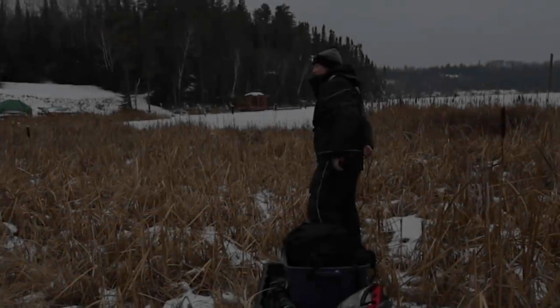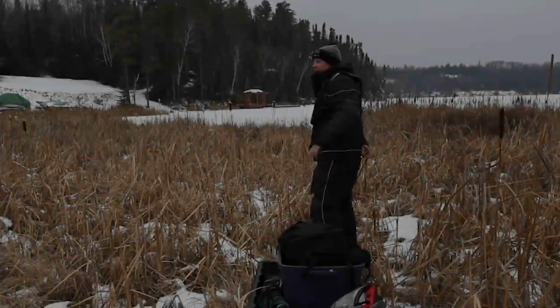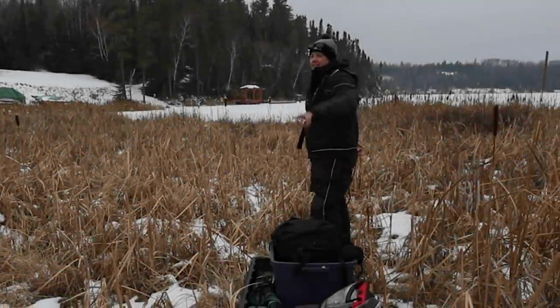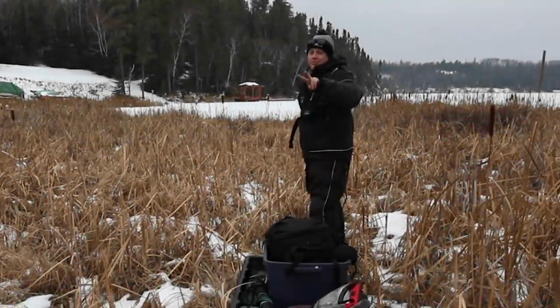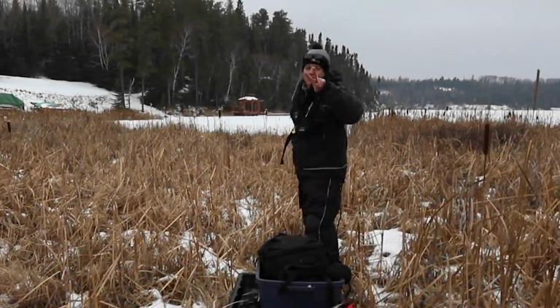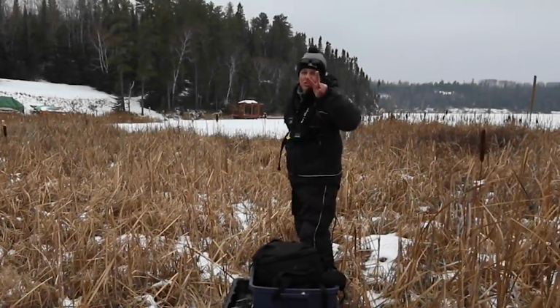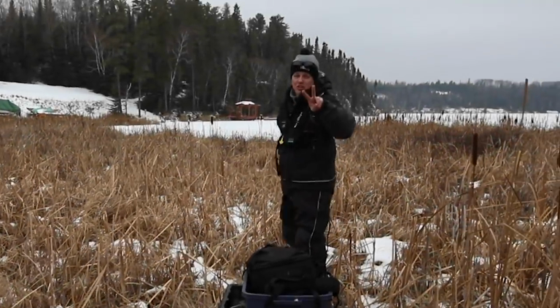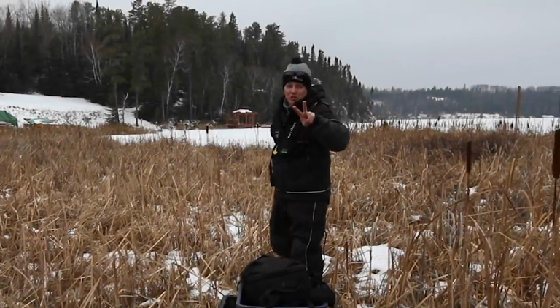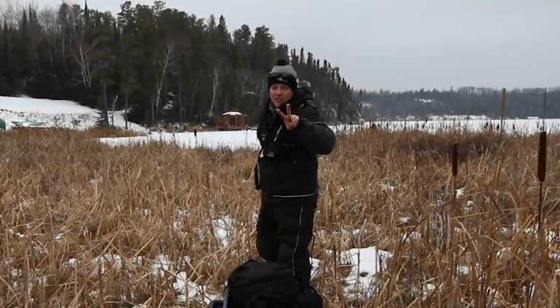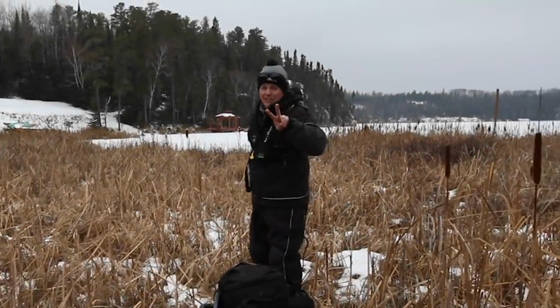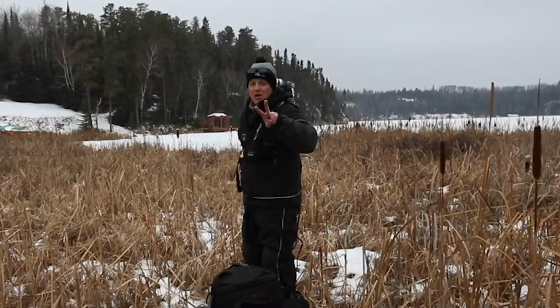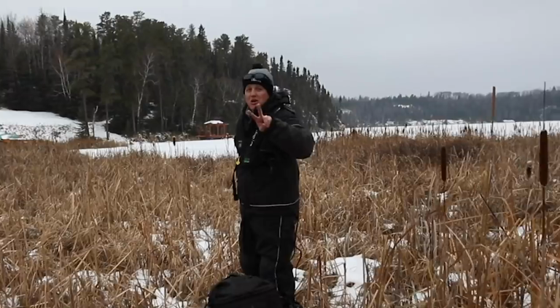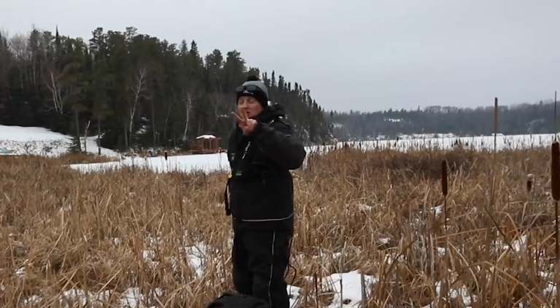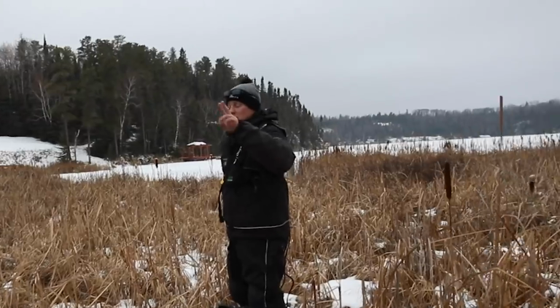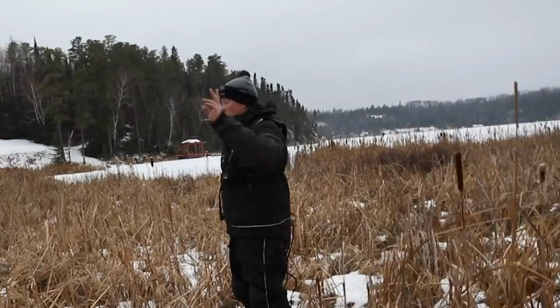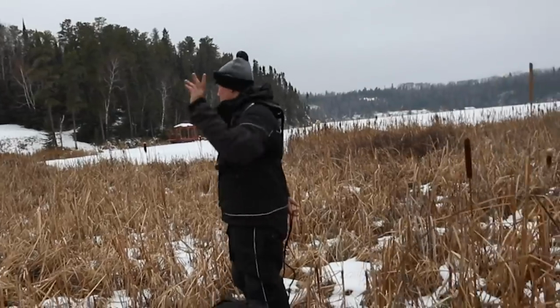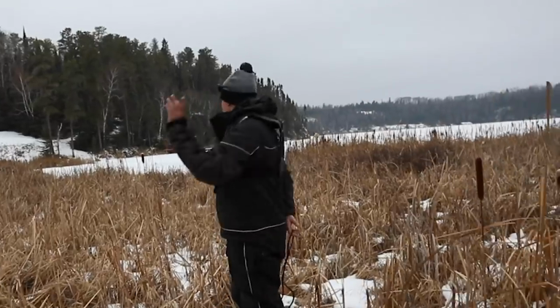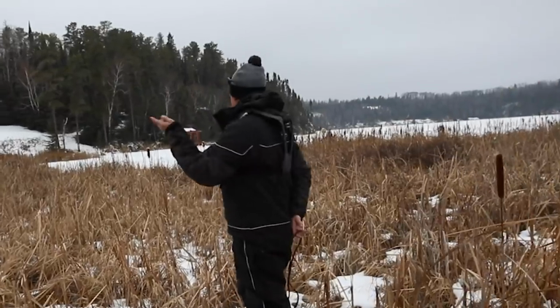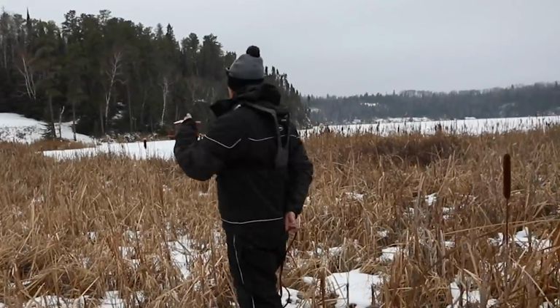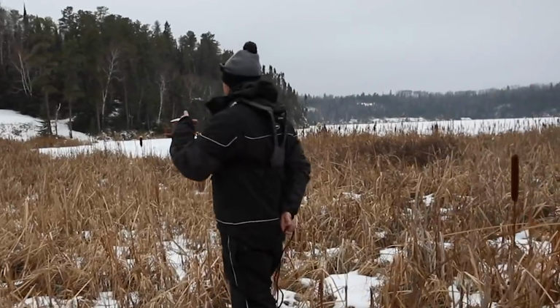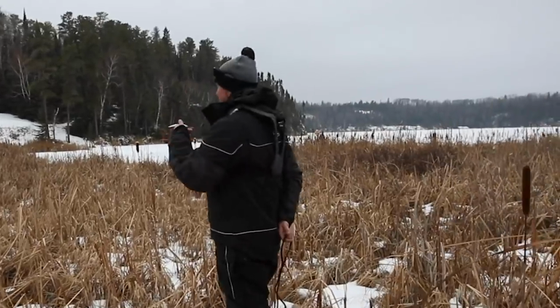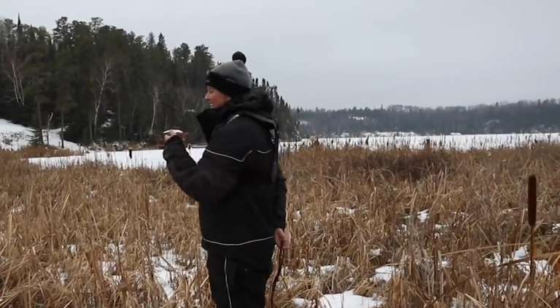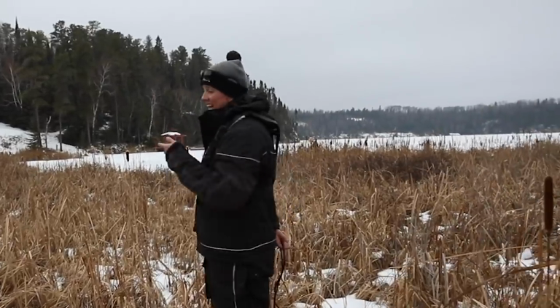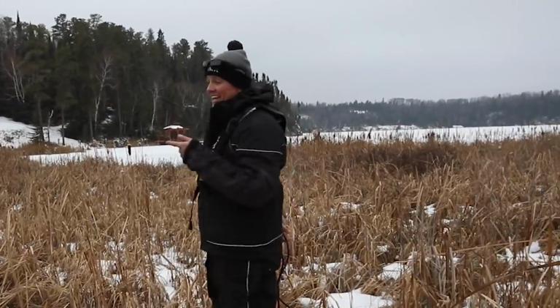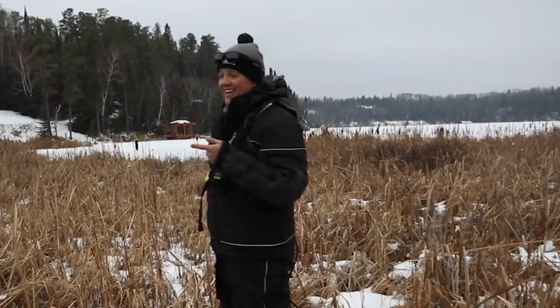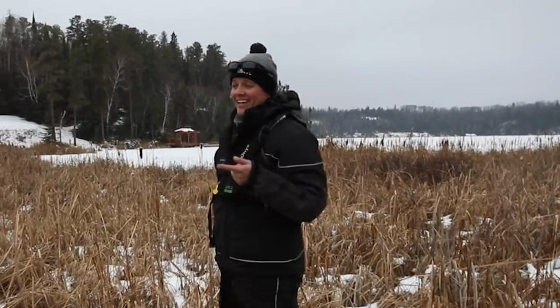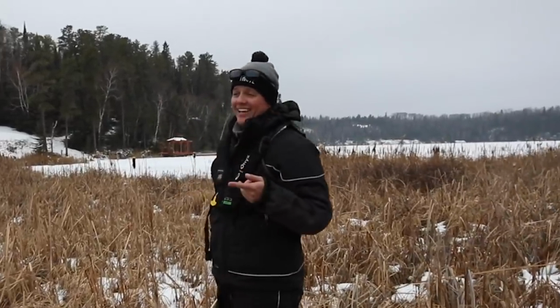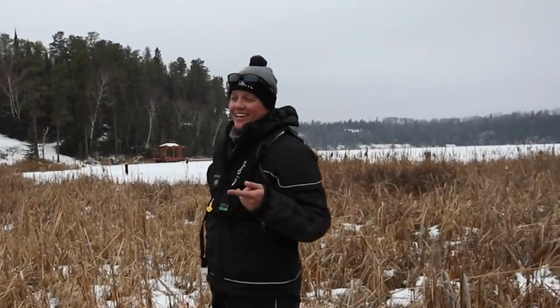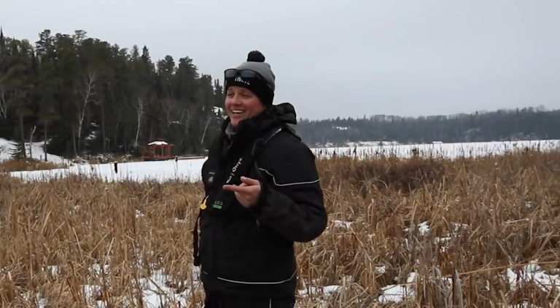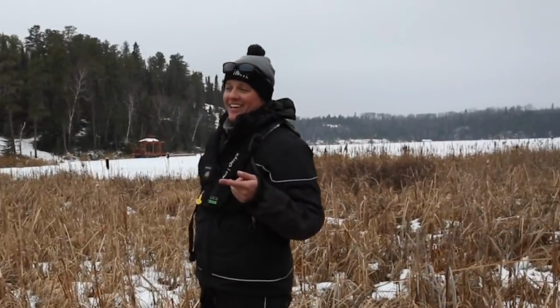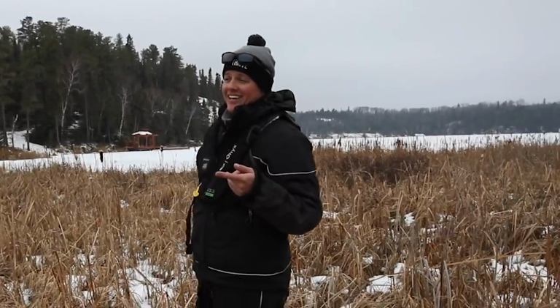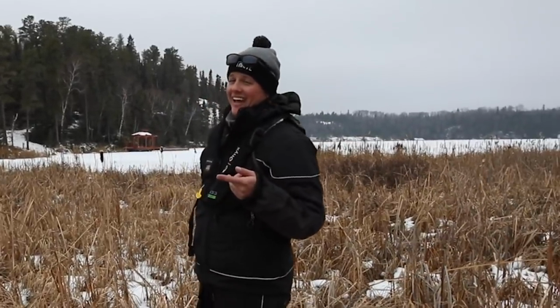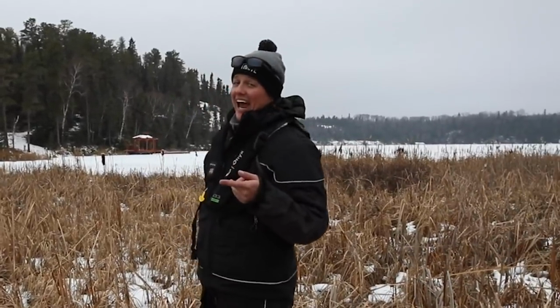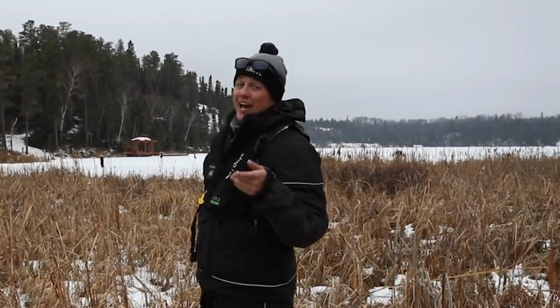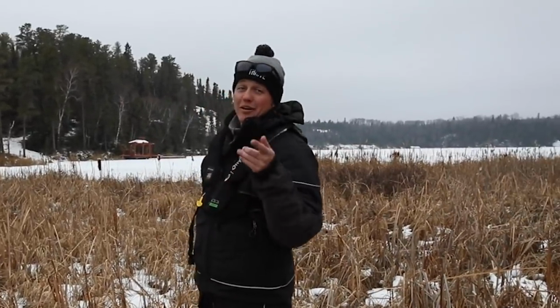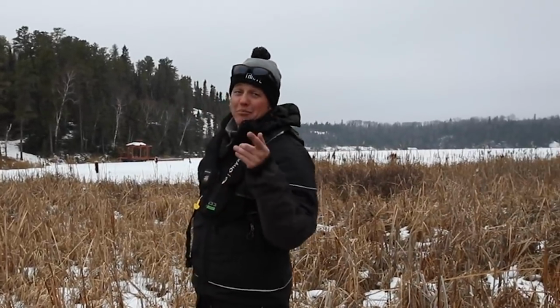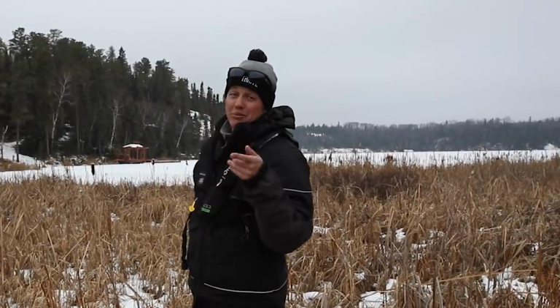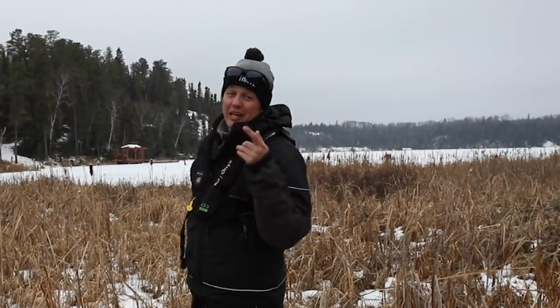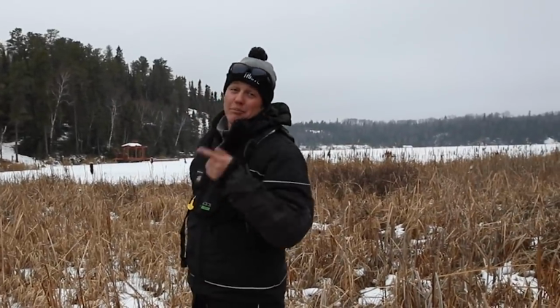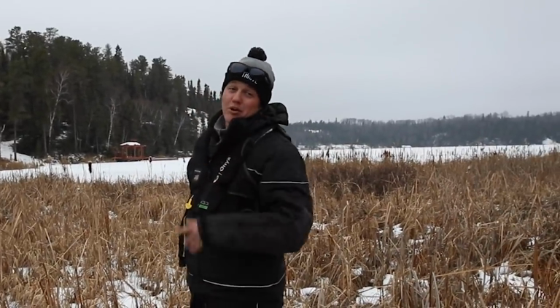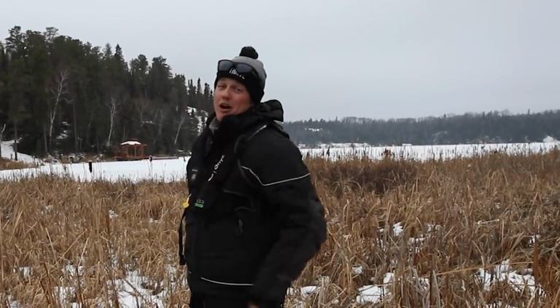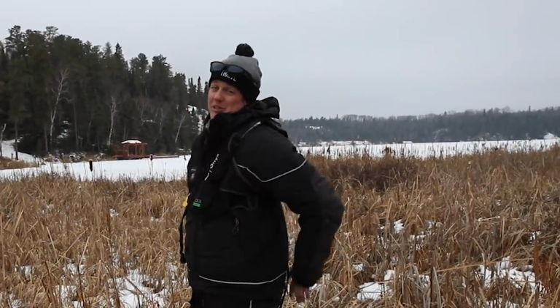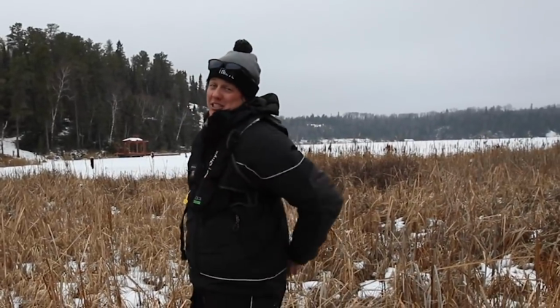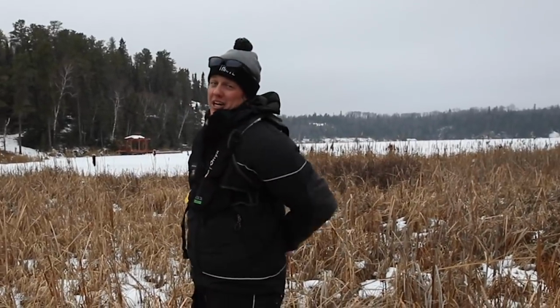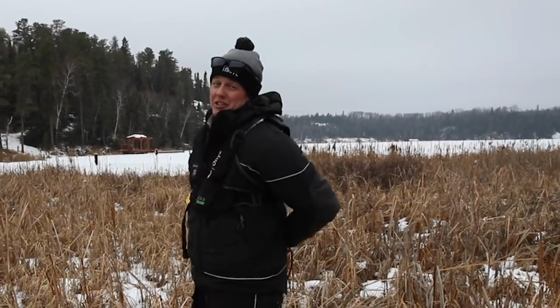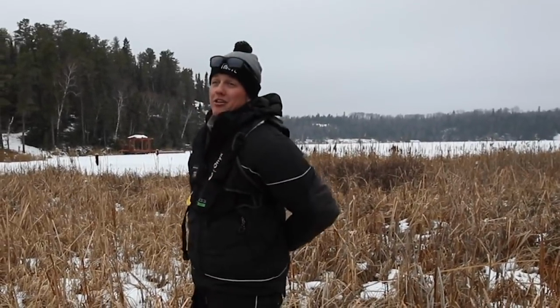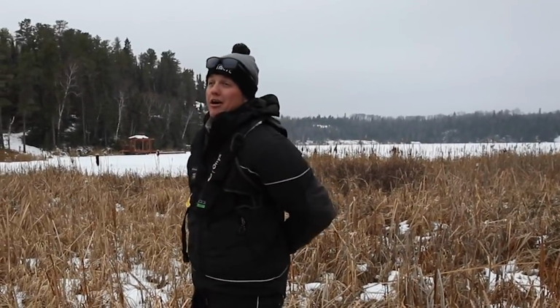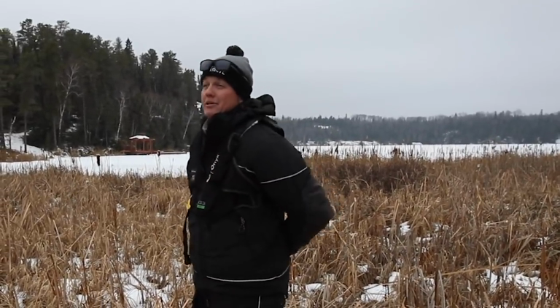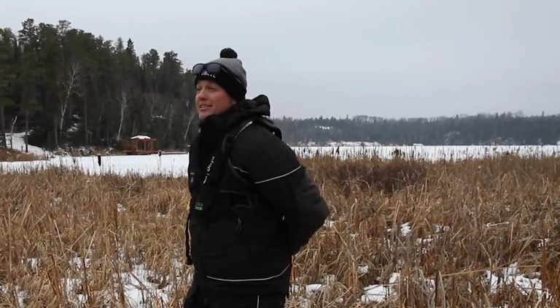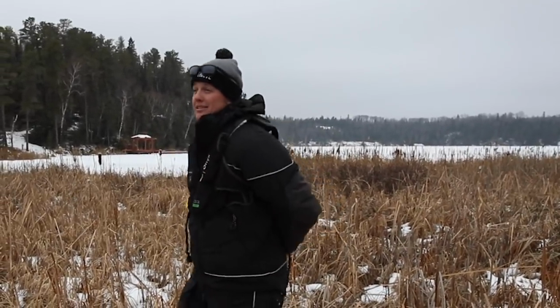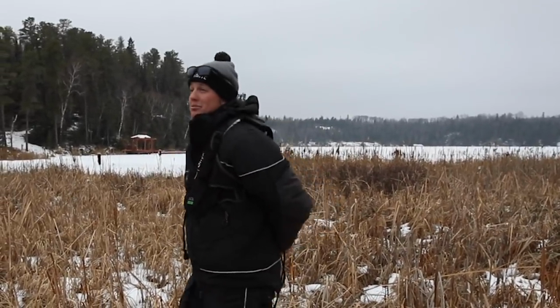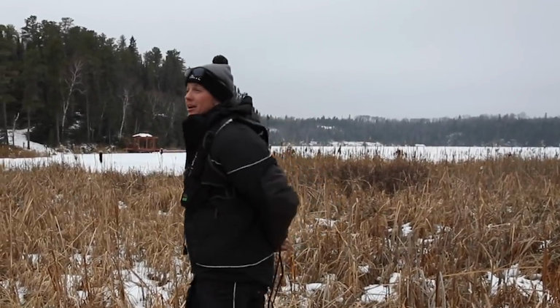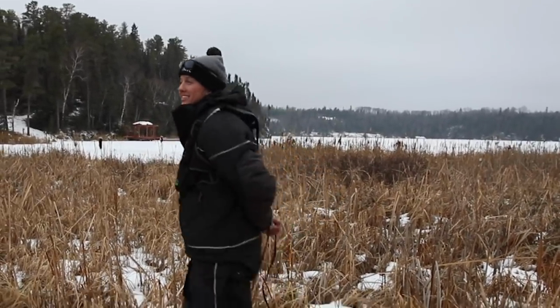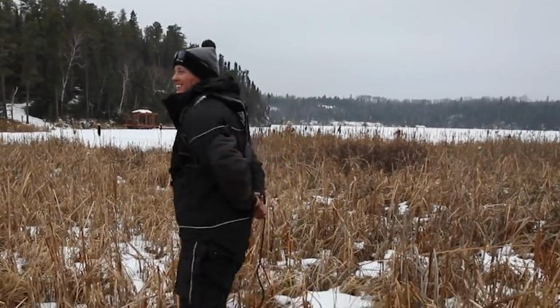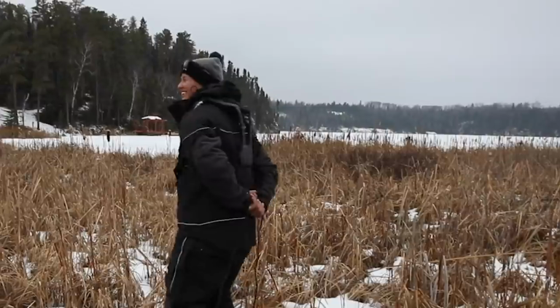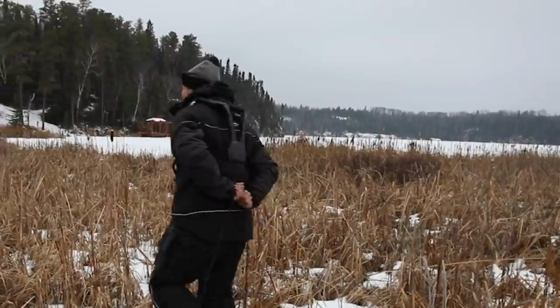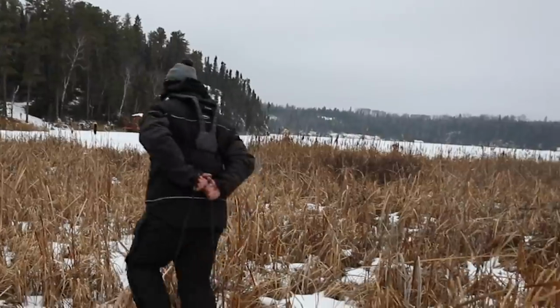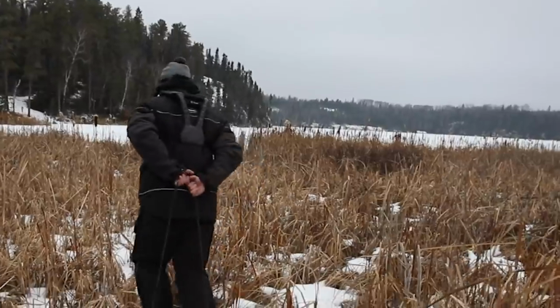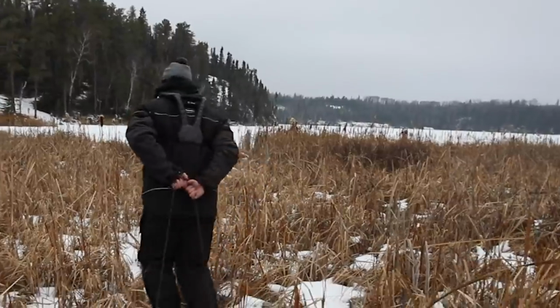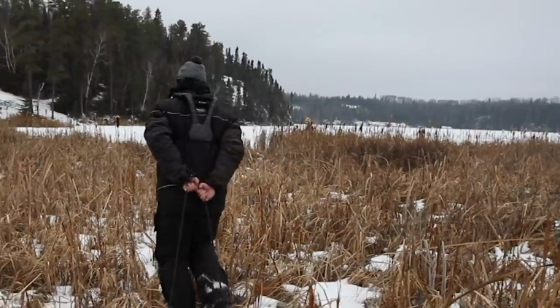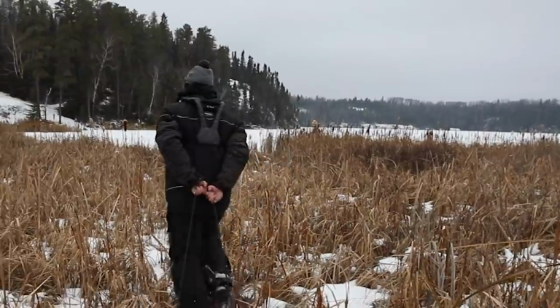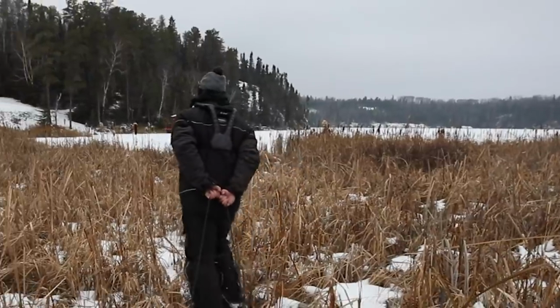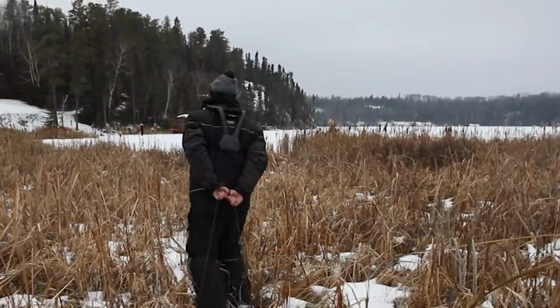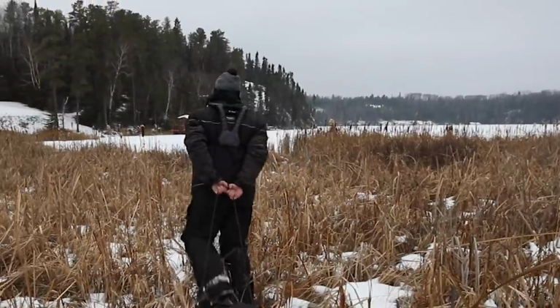Lake number two. We're running through the muskeg. And Blaine promised a hundred crappies on this spot. Come on.